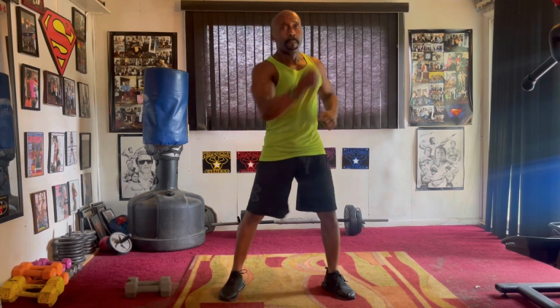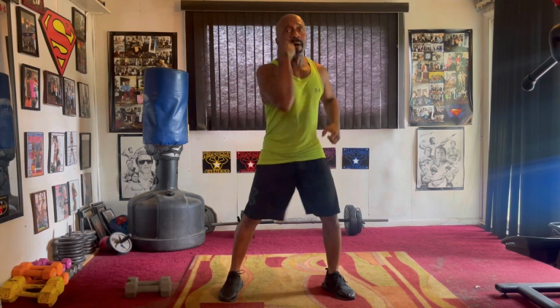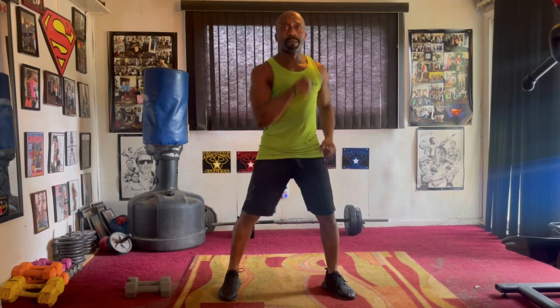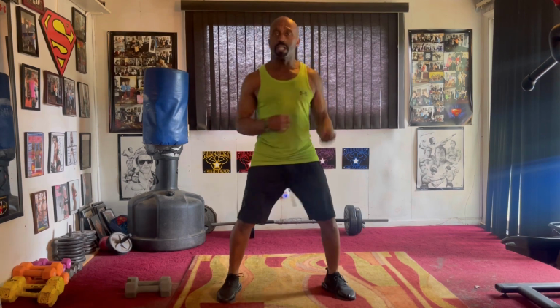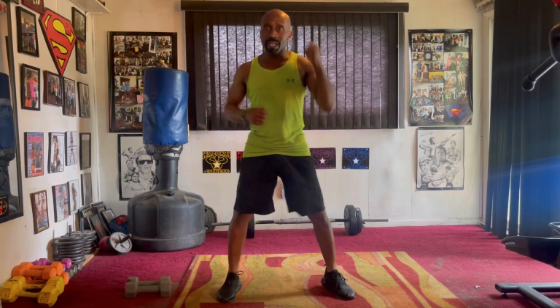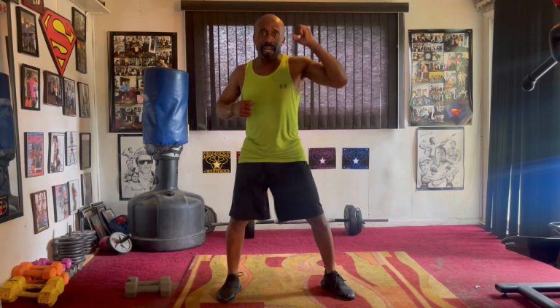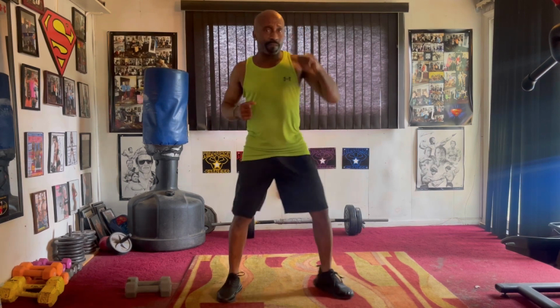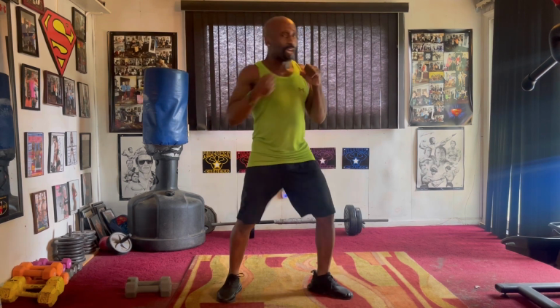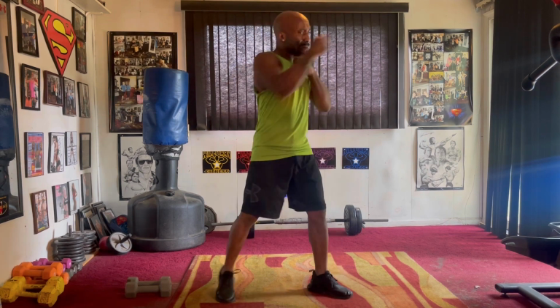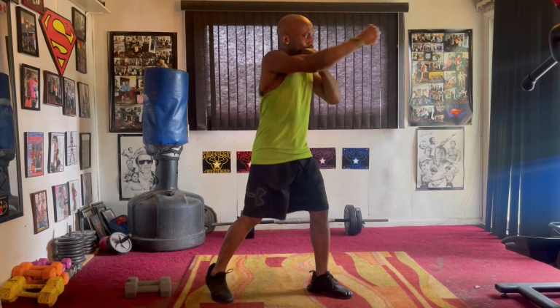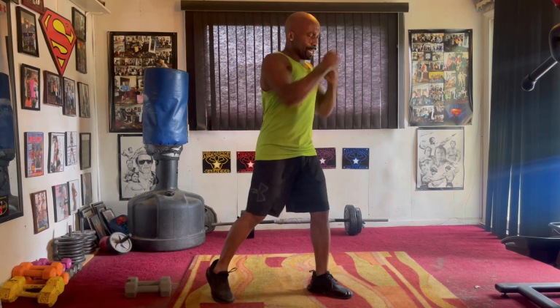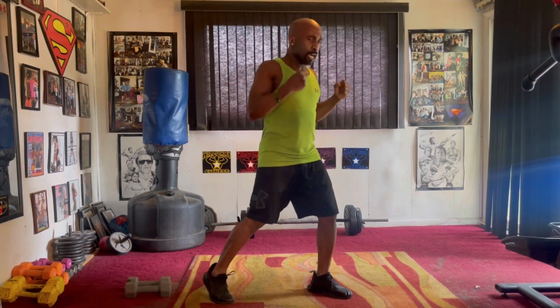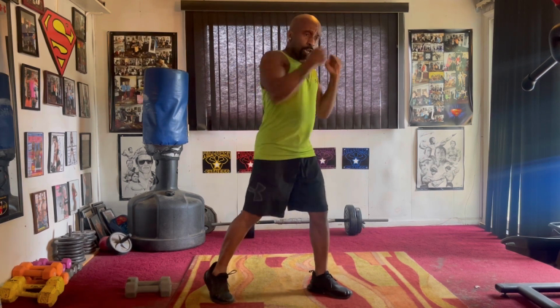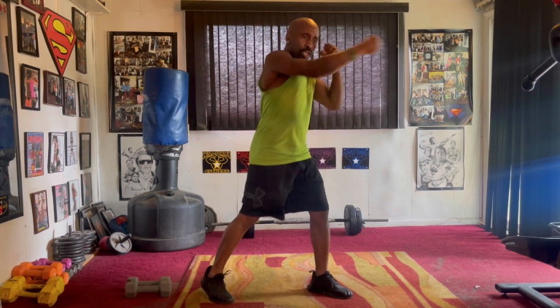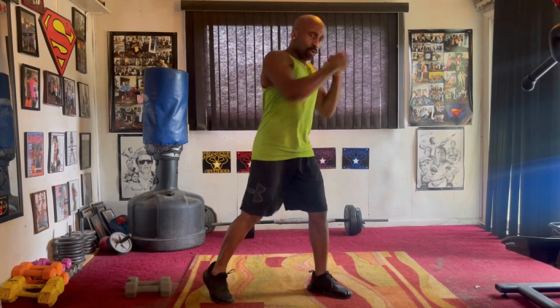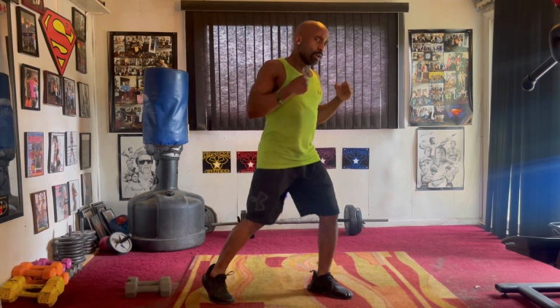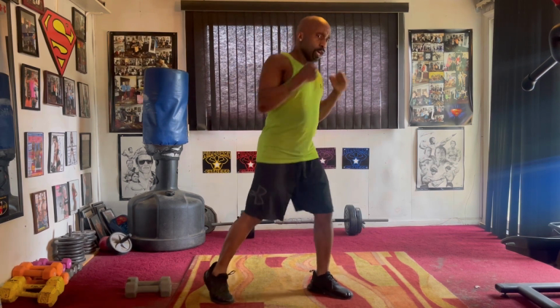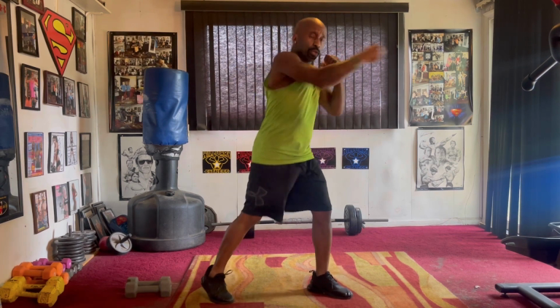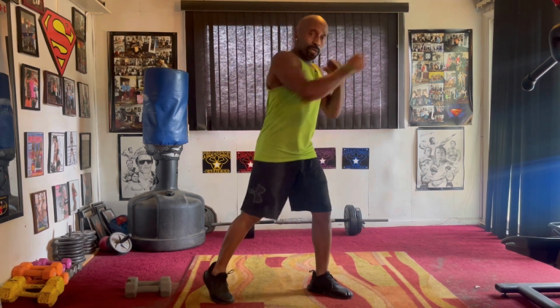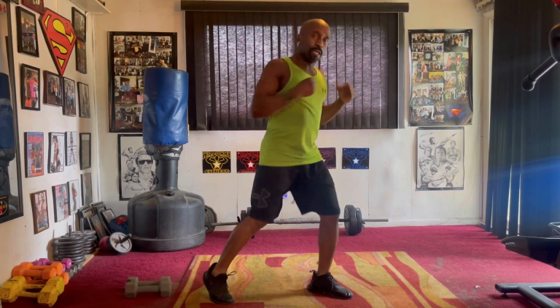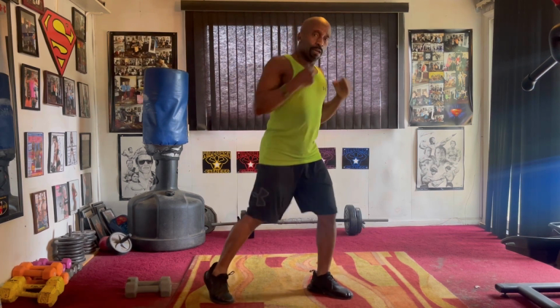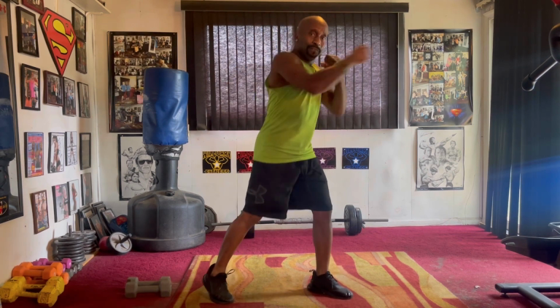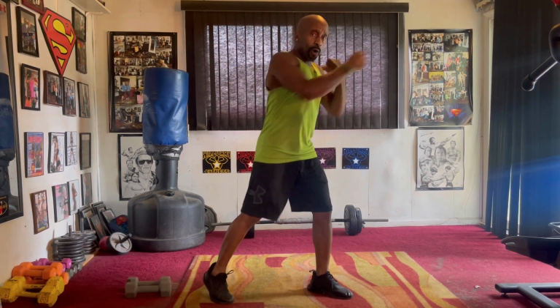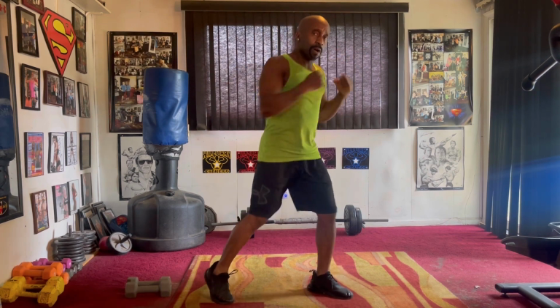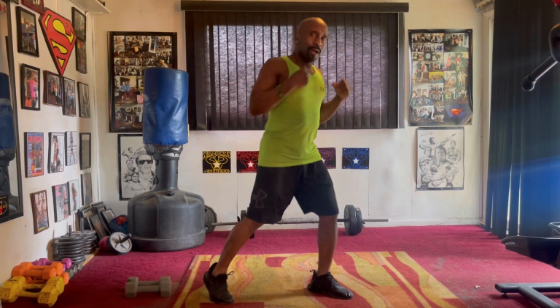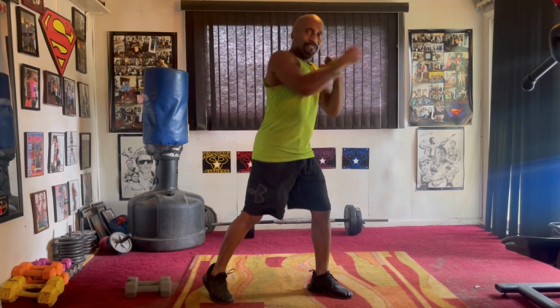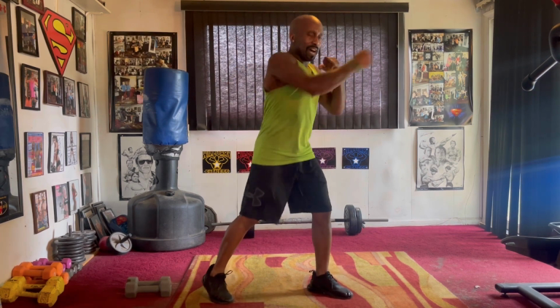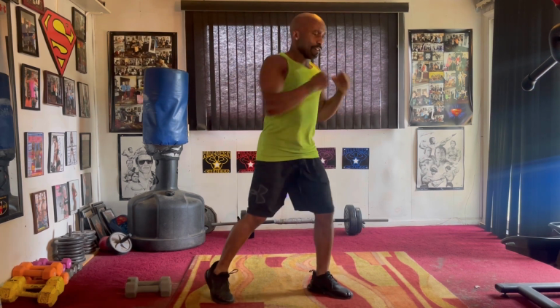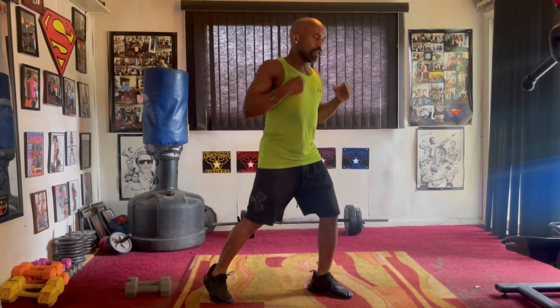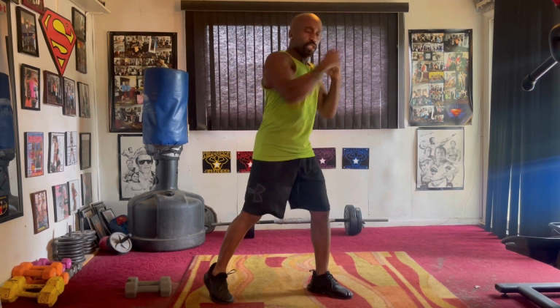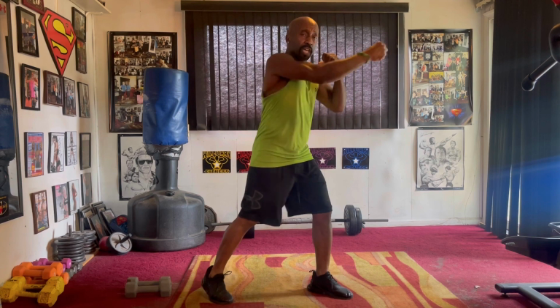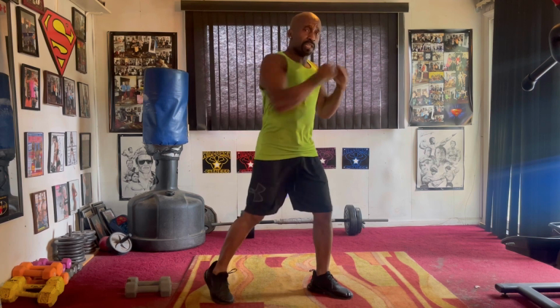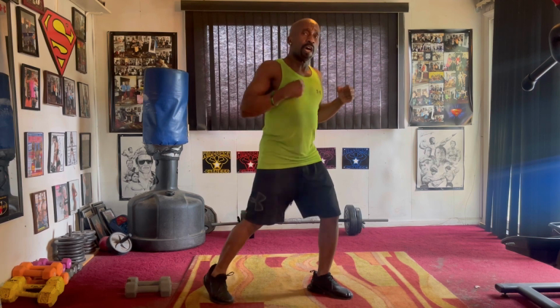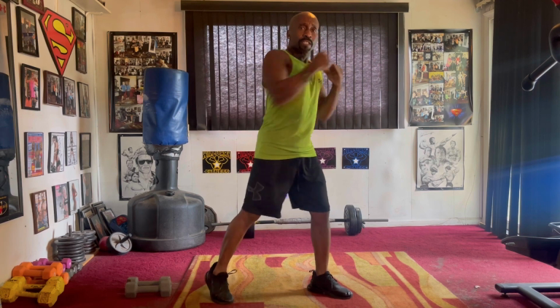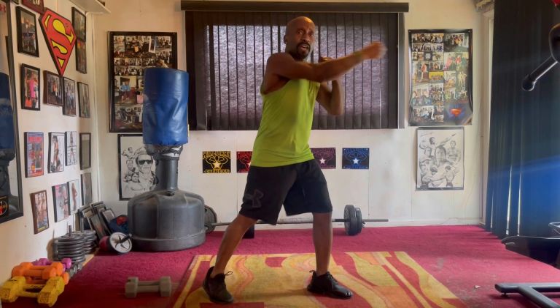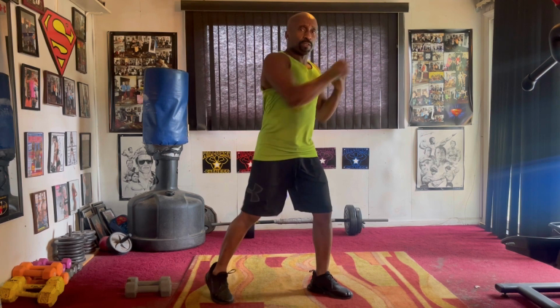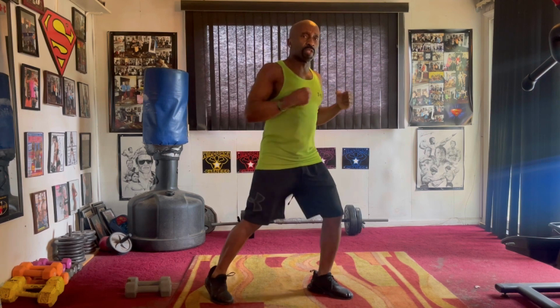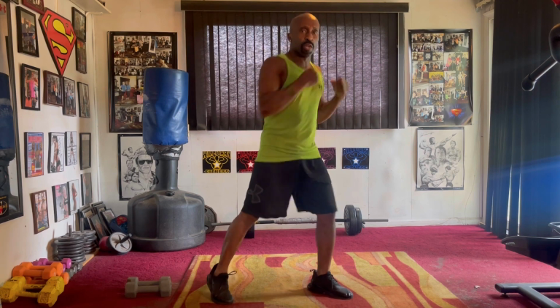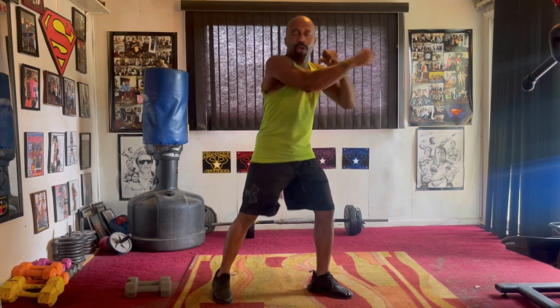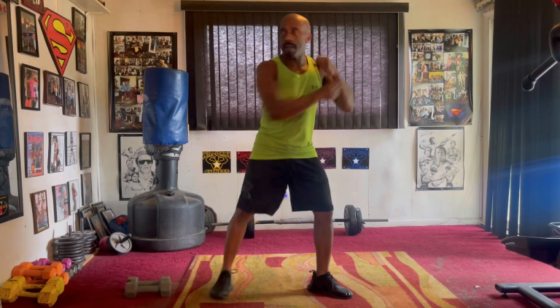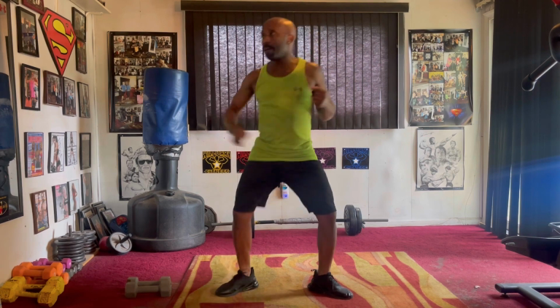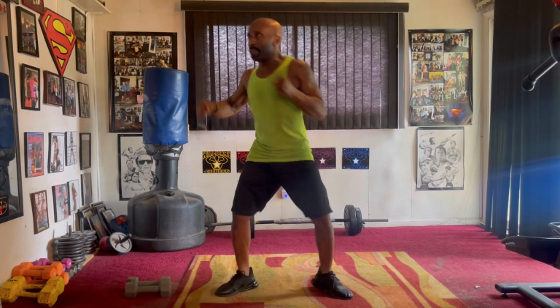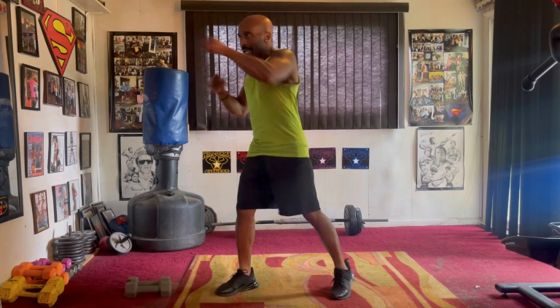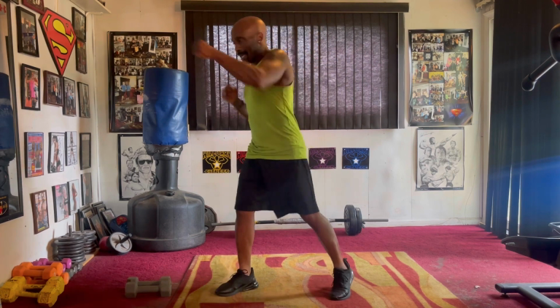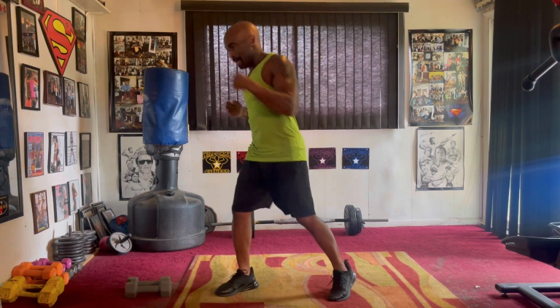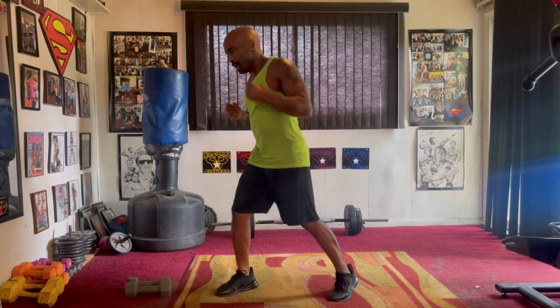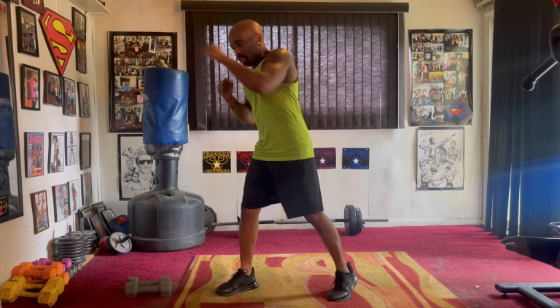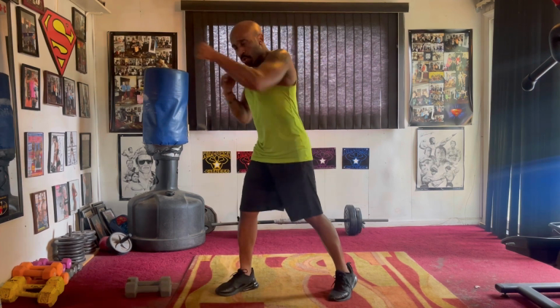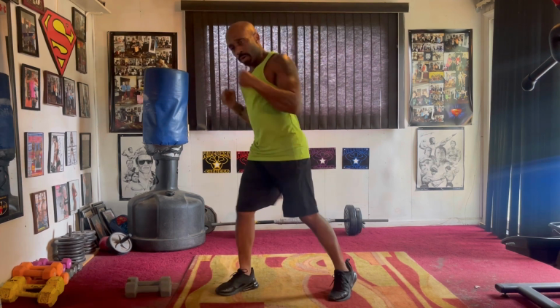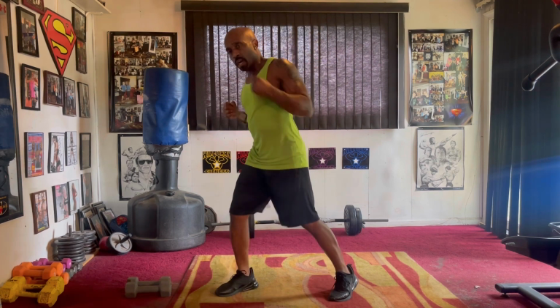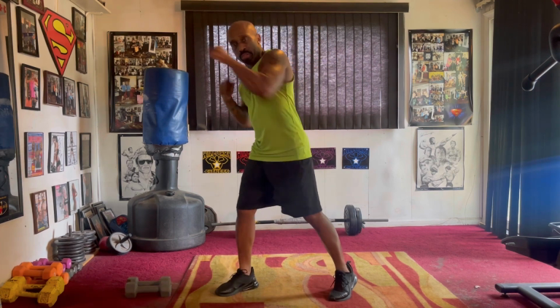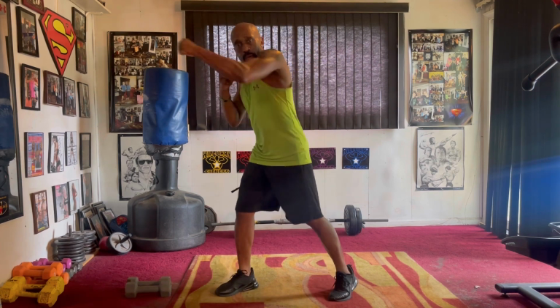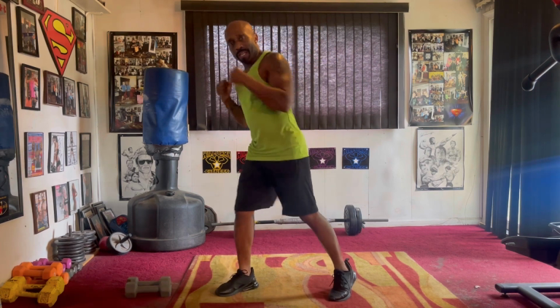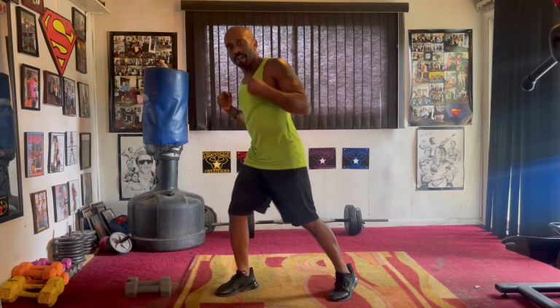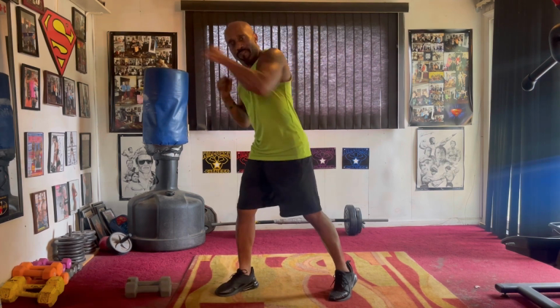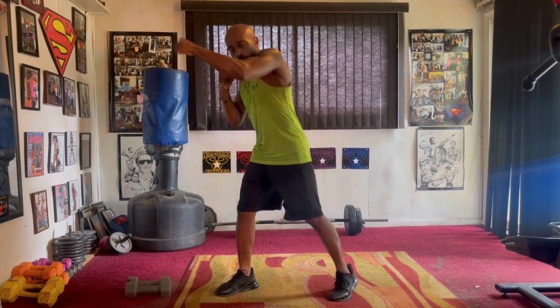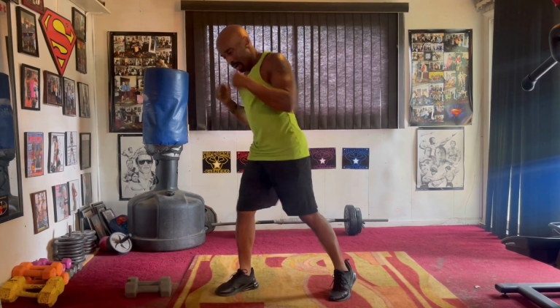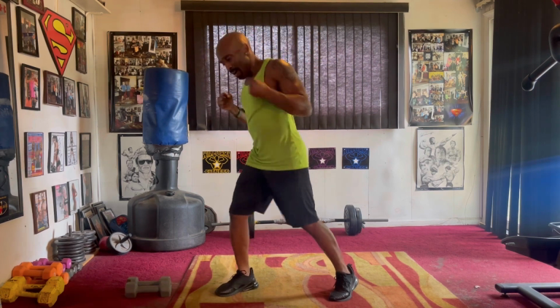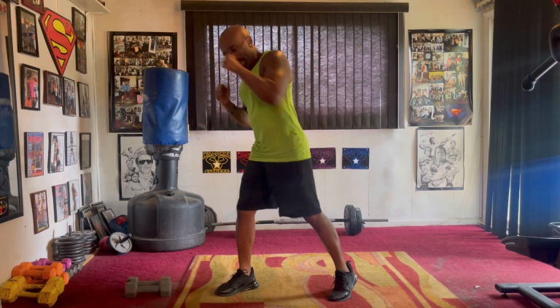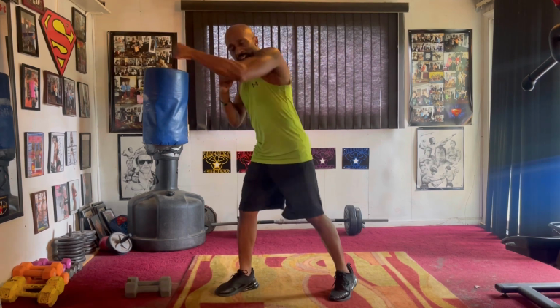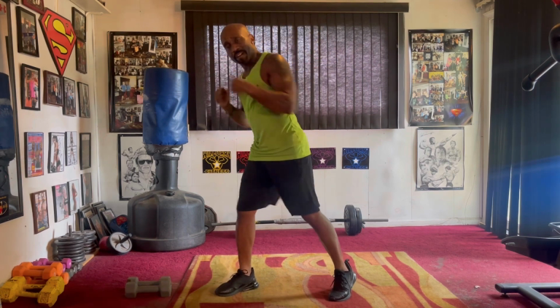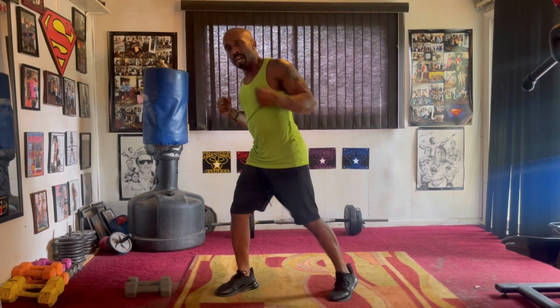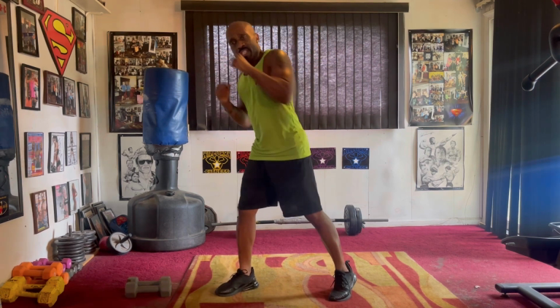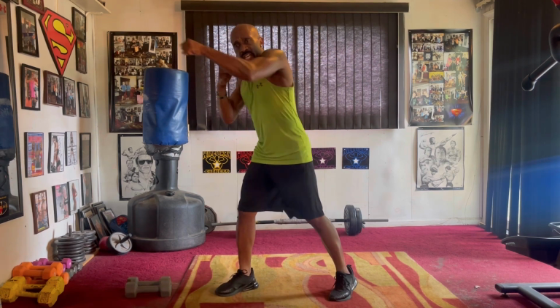Pump it to the left. Jam it eight, two, three, four, five, six, seven. Switch it right. Pump it eight, two, three, four, five, six.